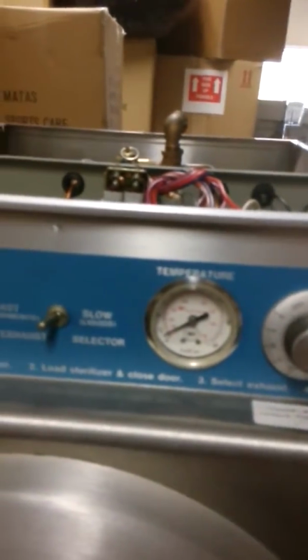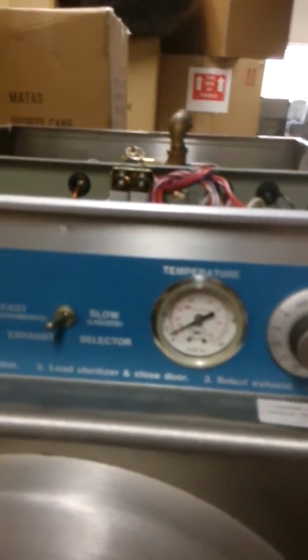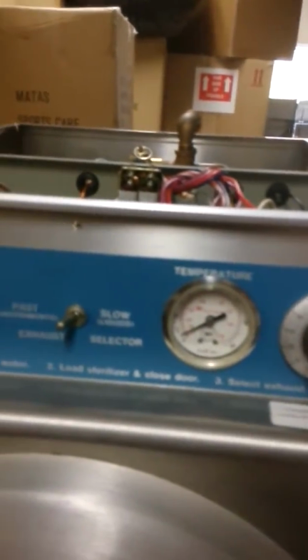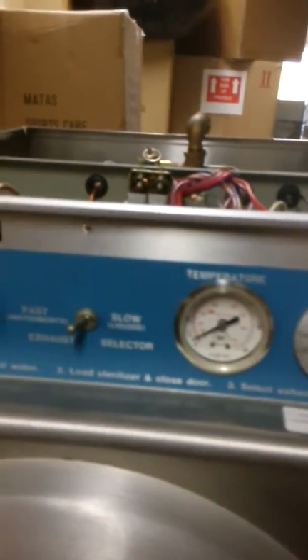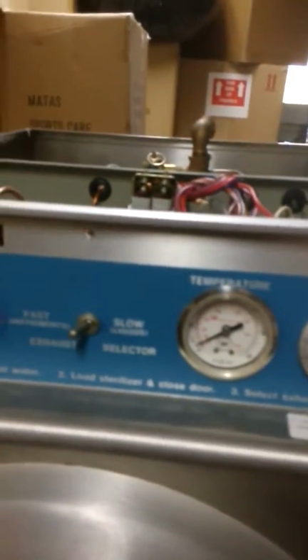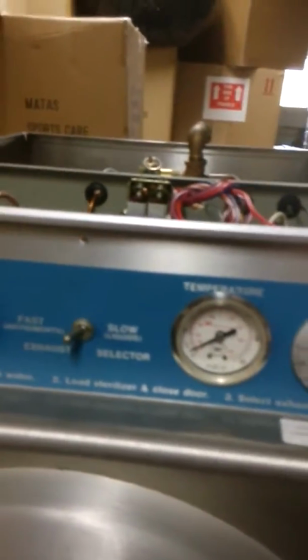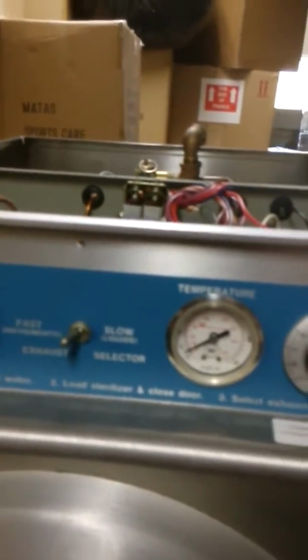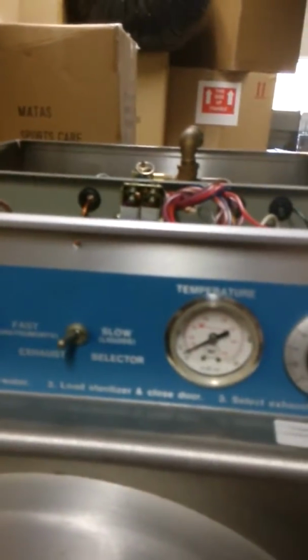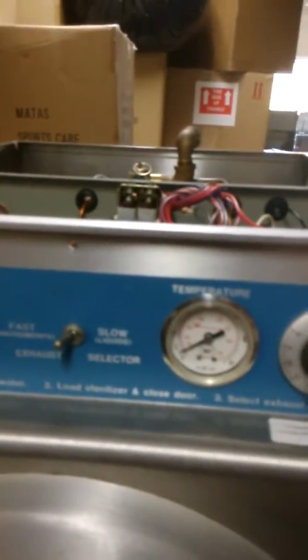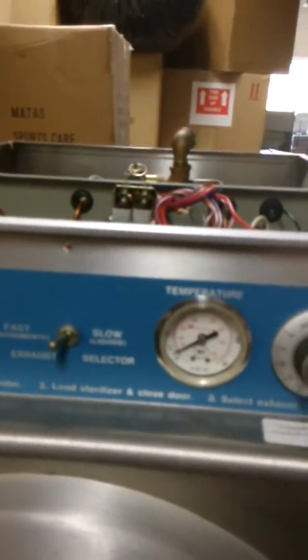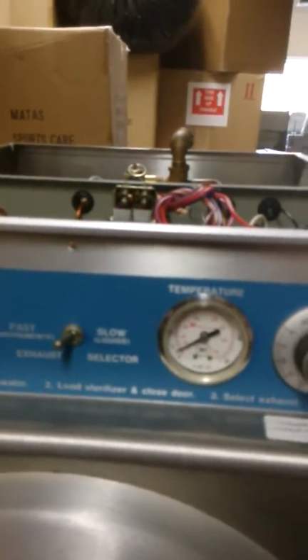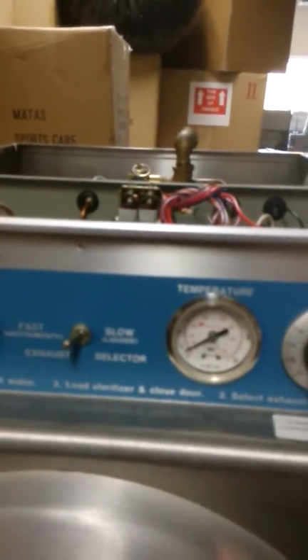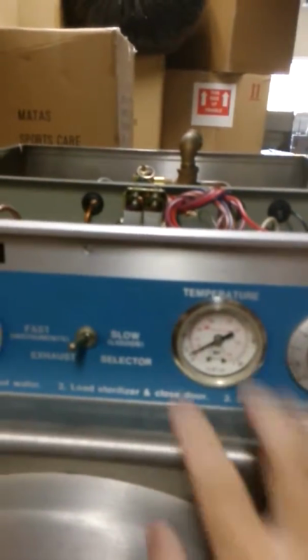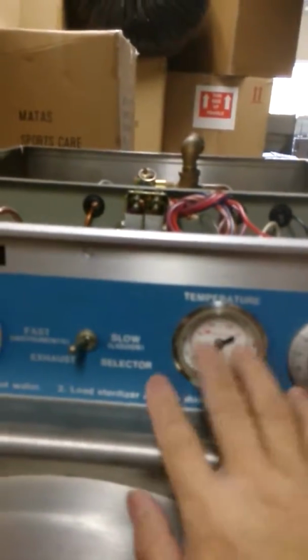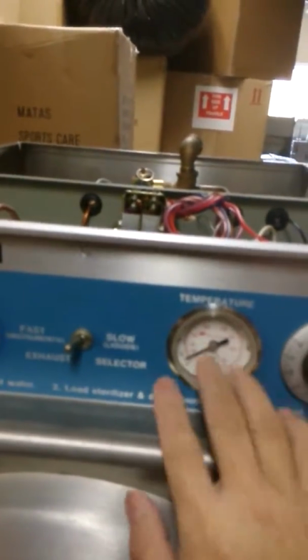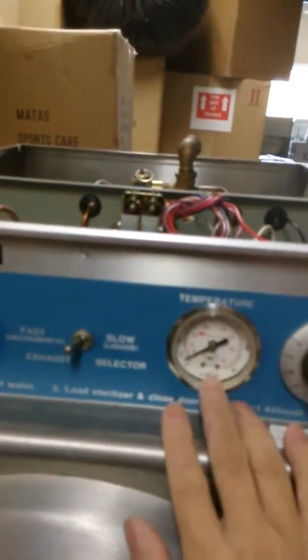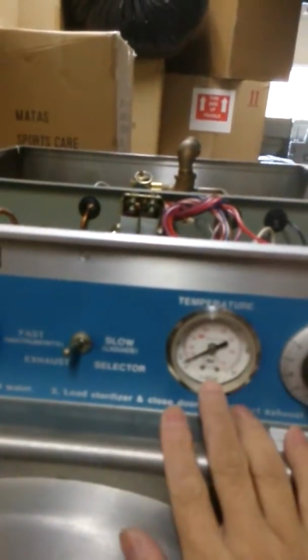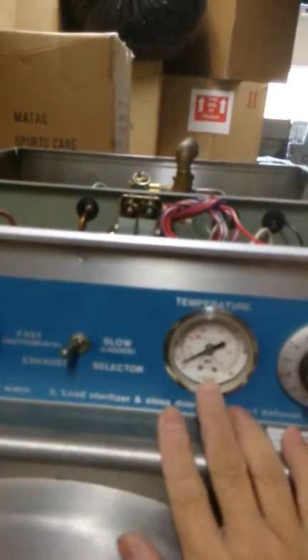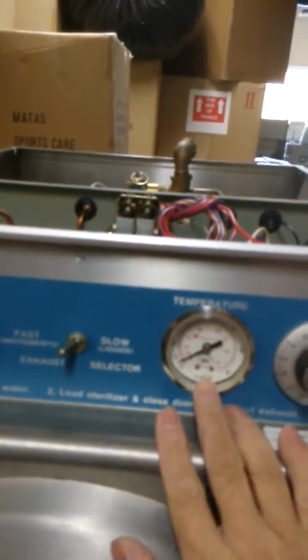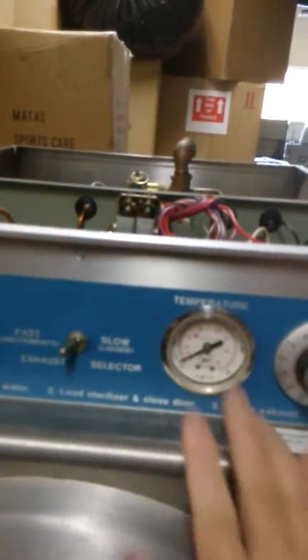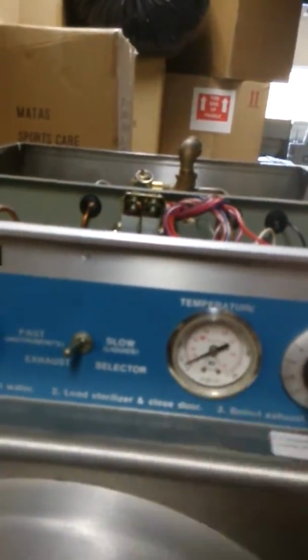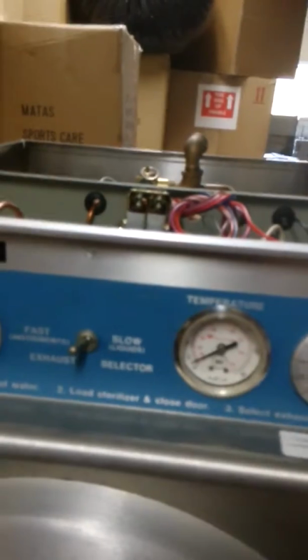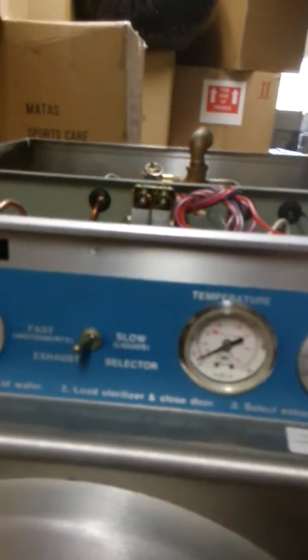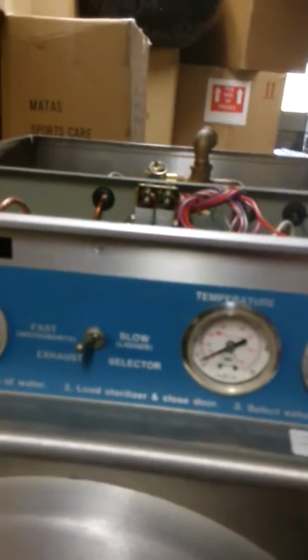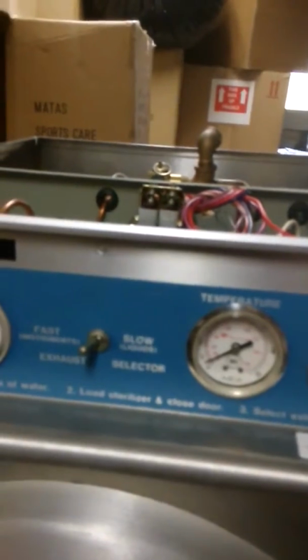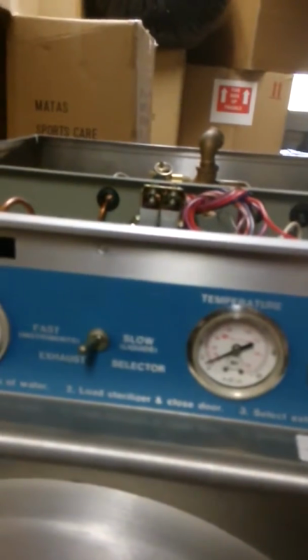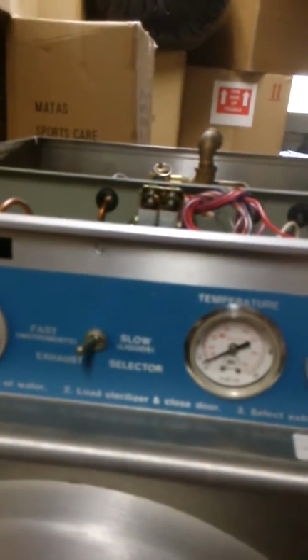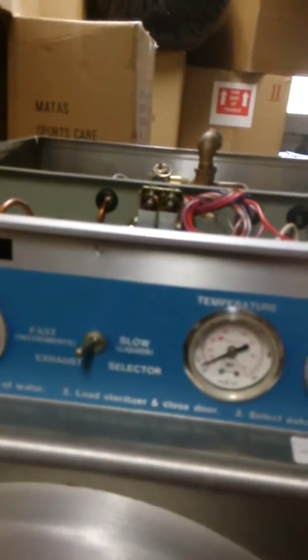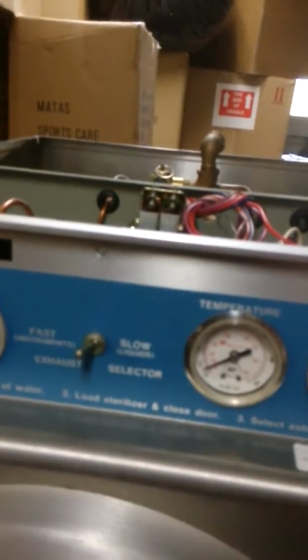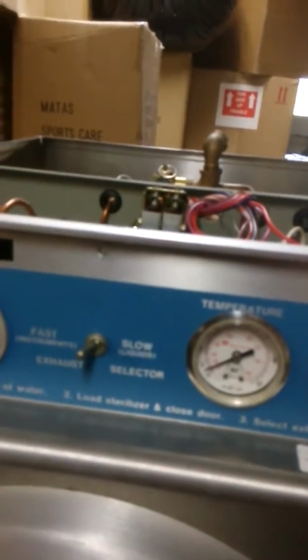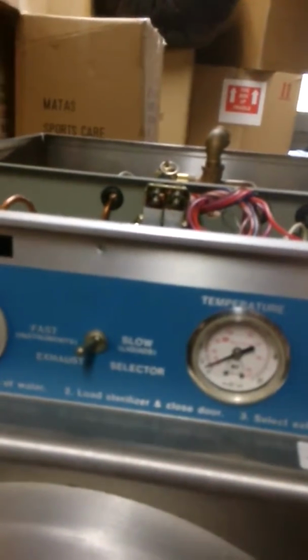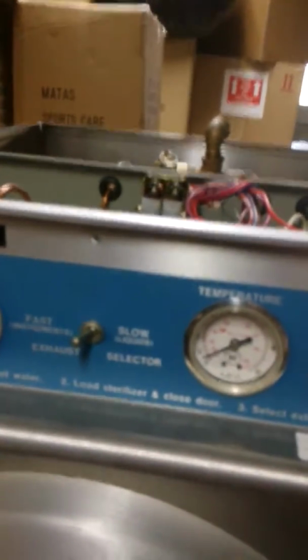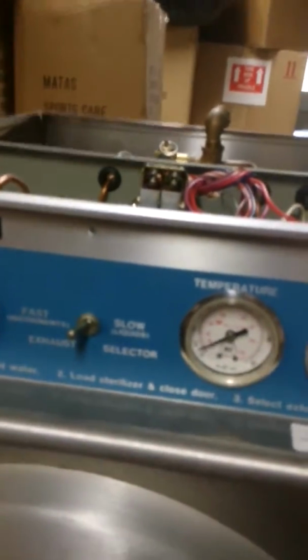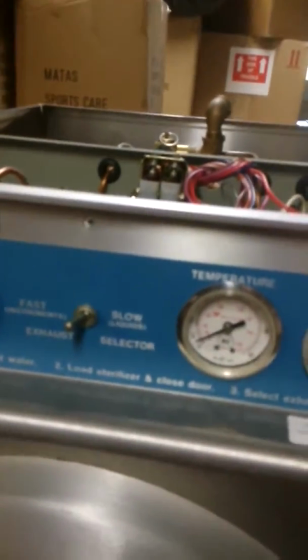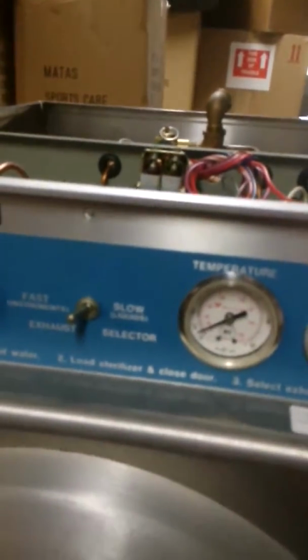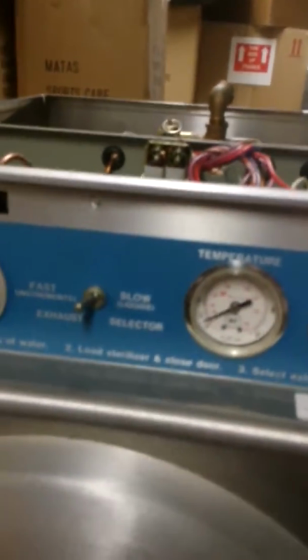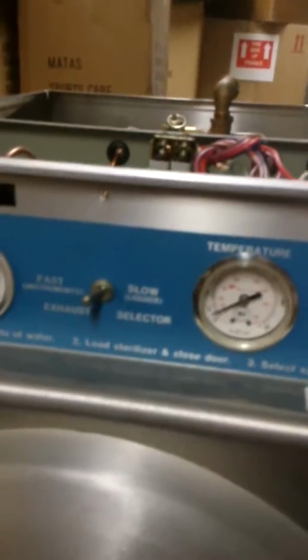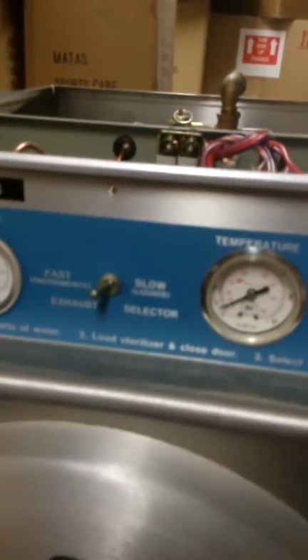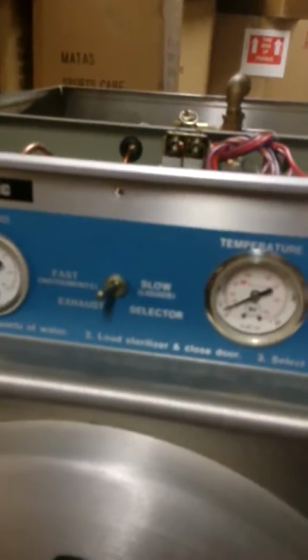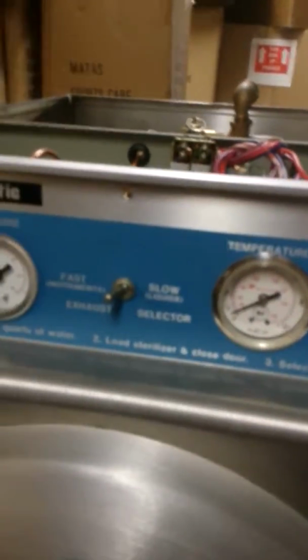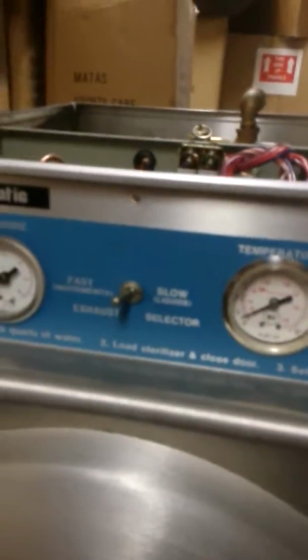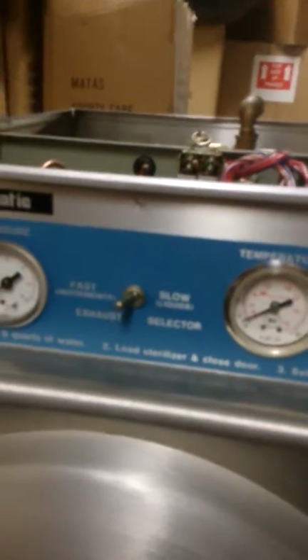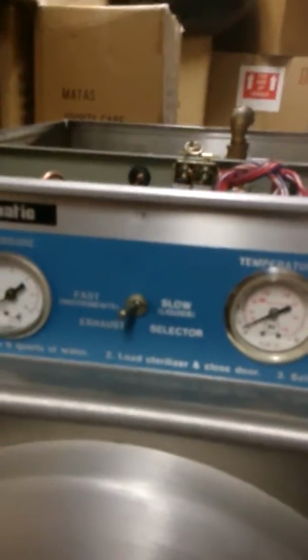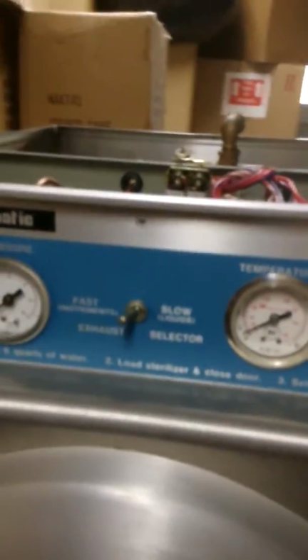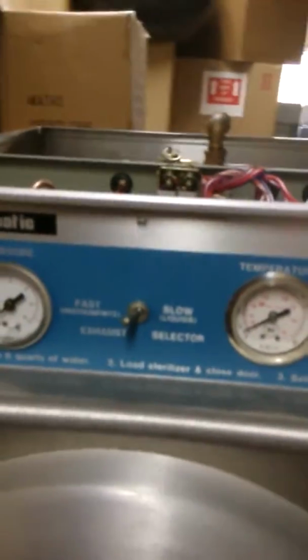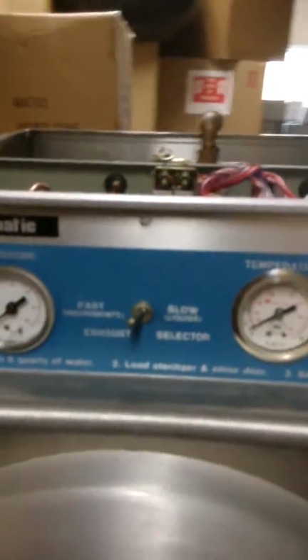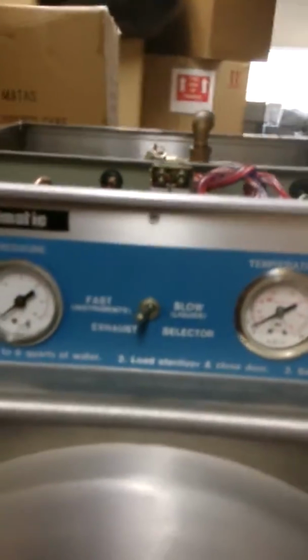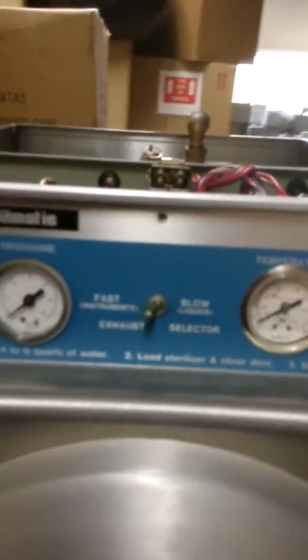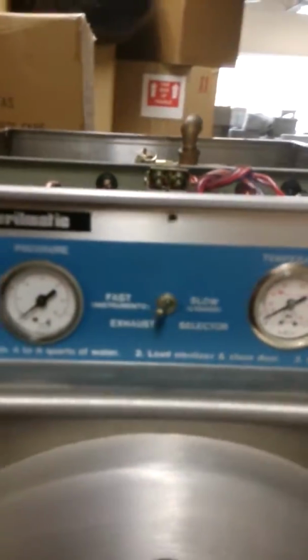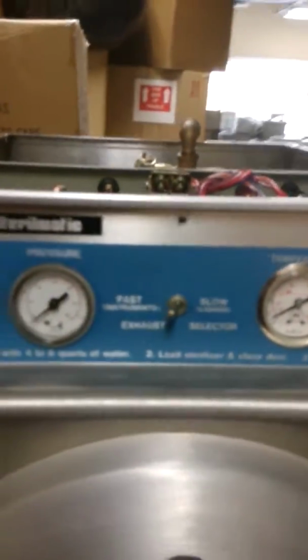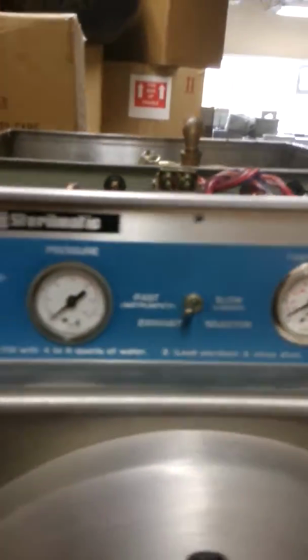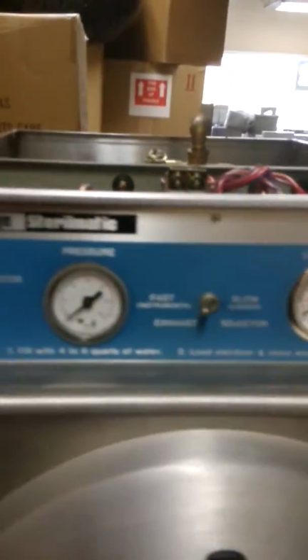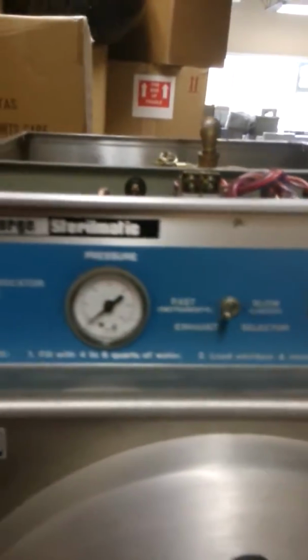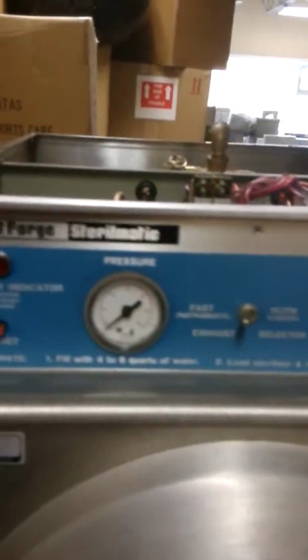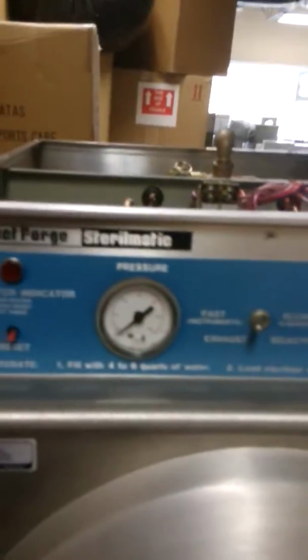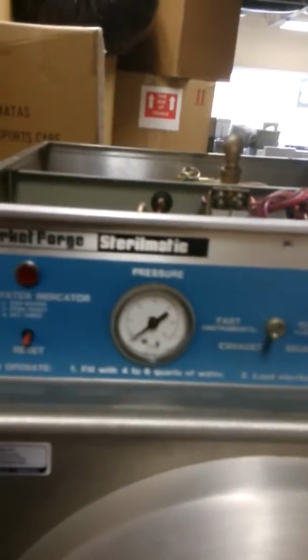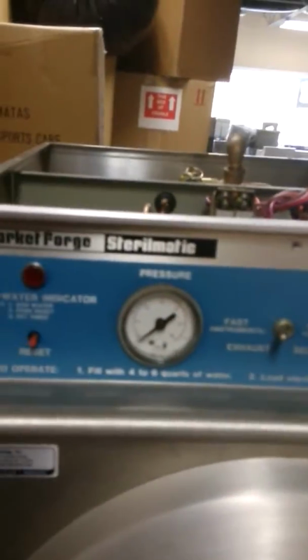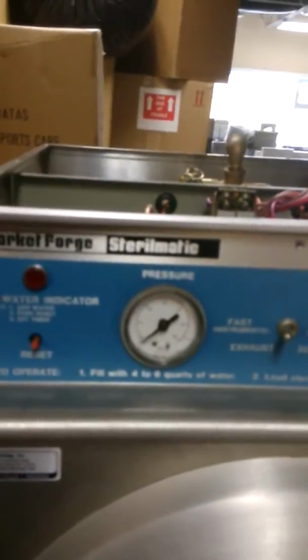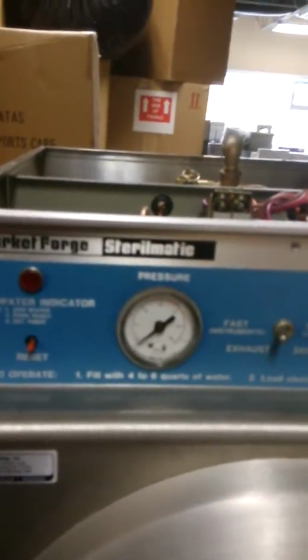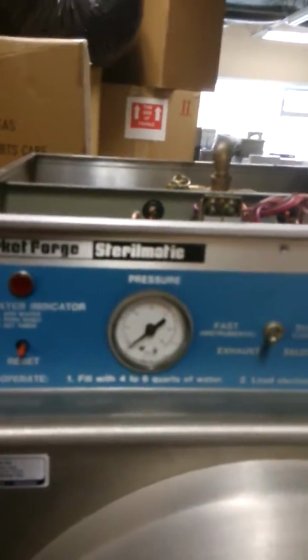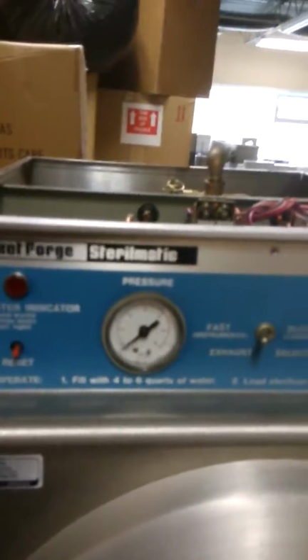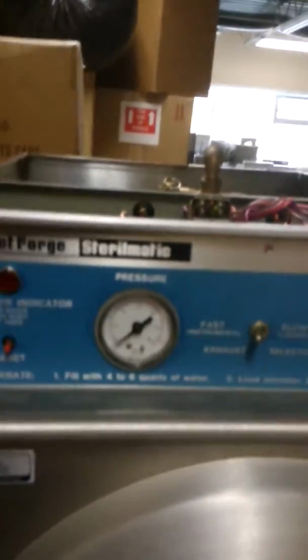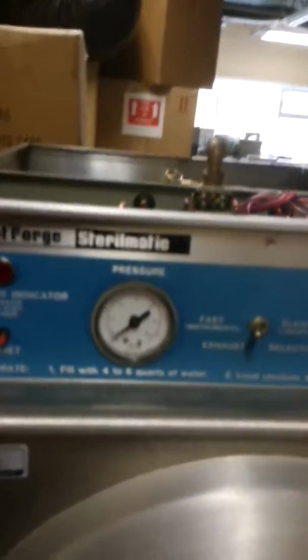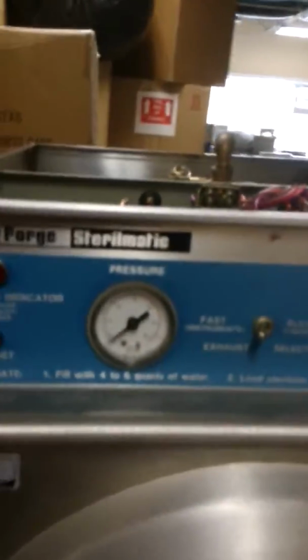You cannot rely on these readings. You need to rely on calibration. We suggest the customer recalibrate the machine normally each year.